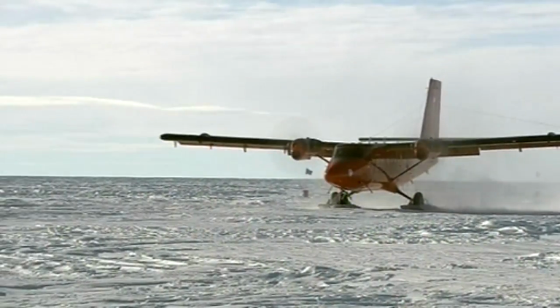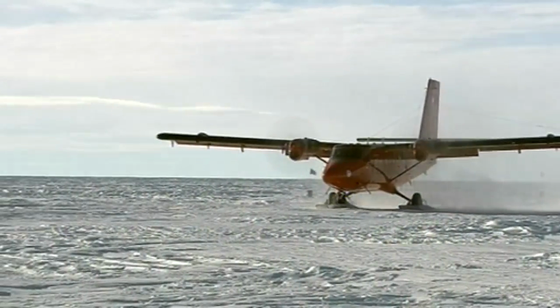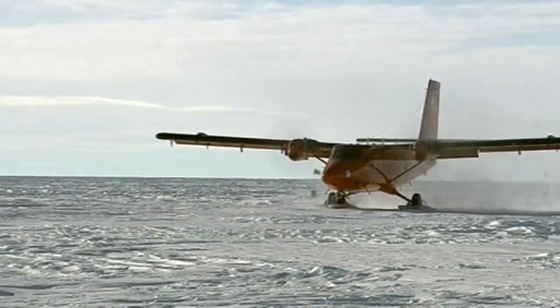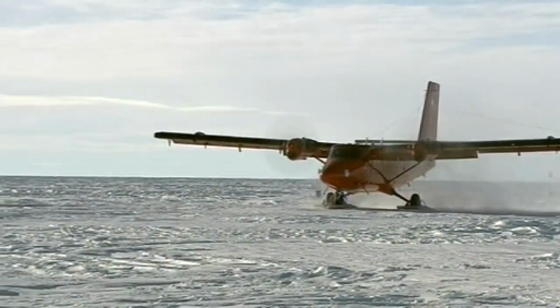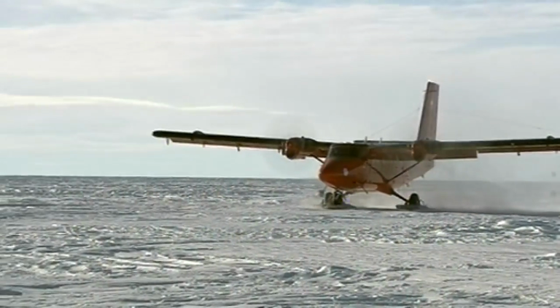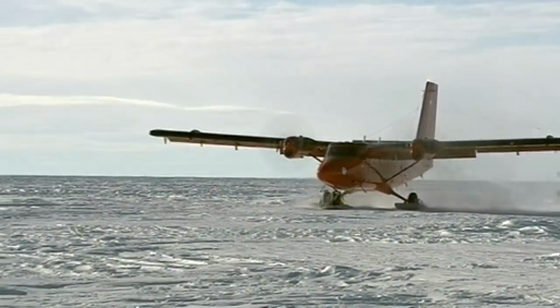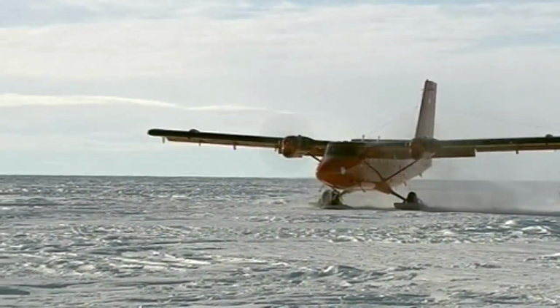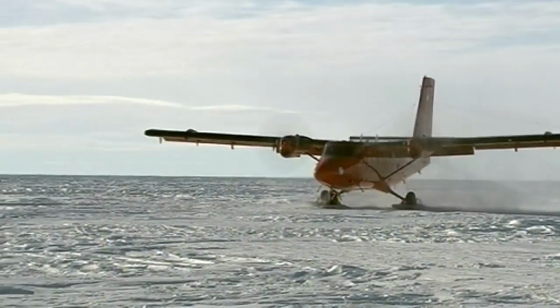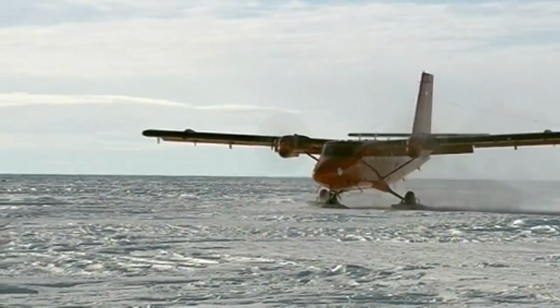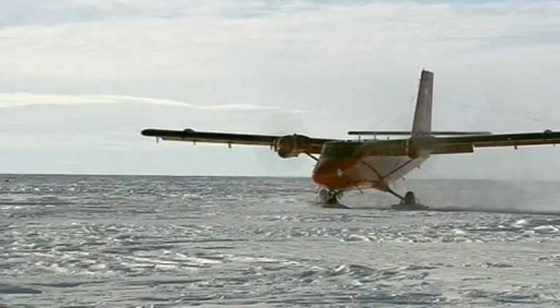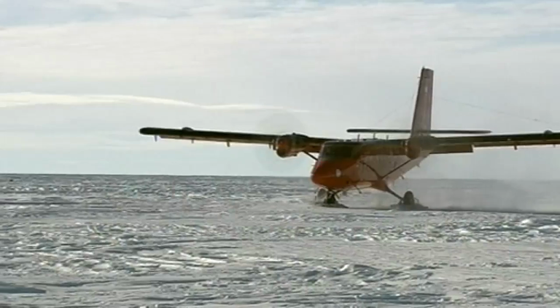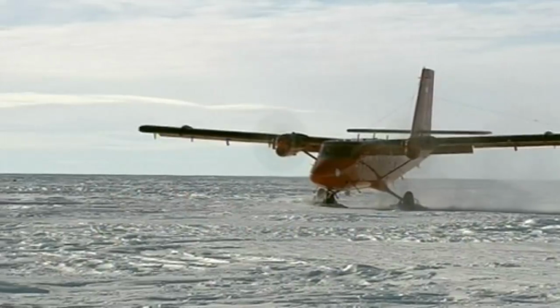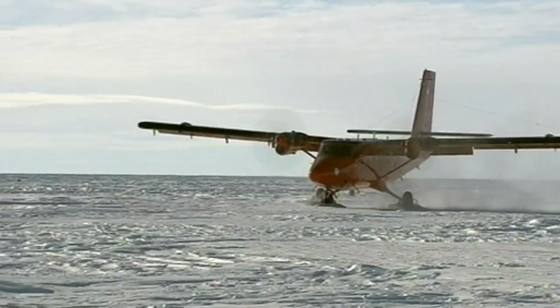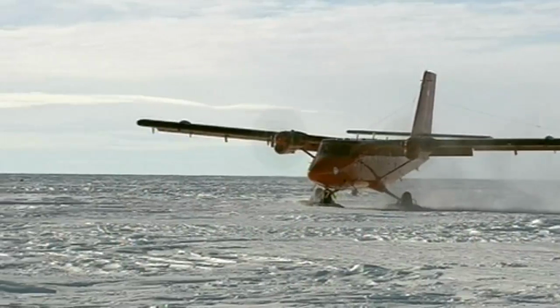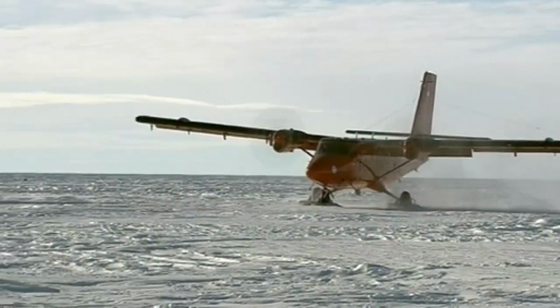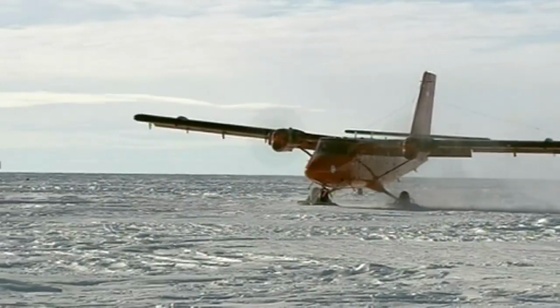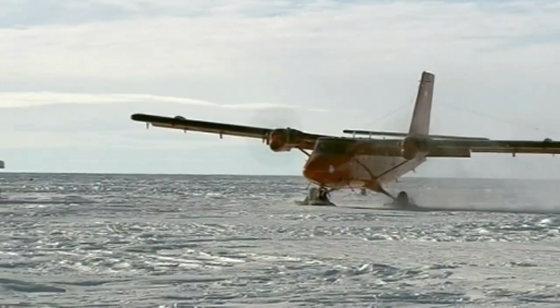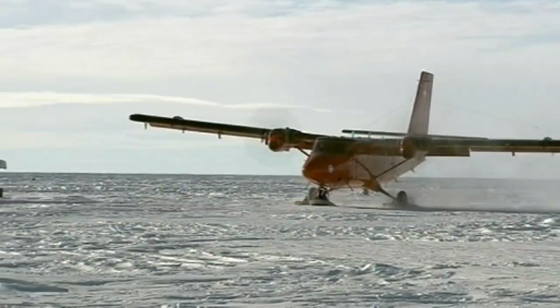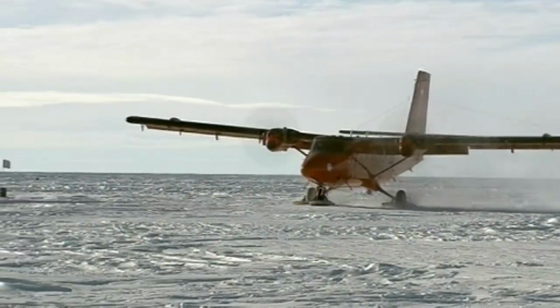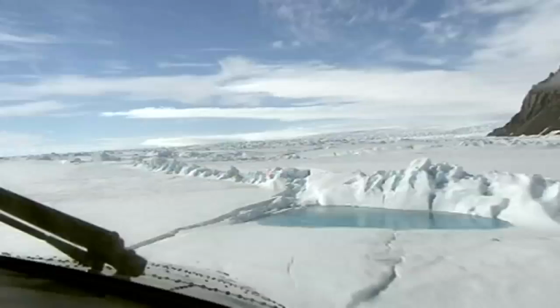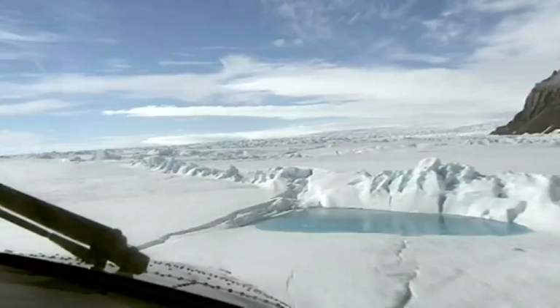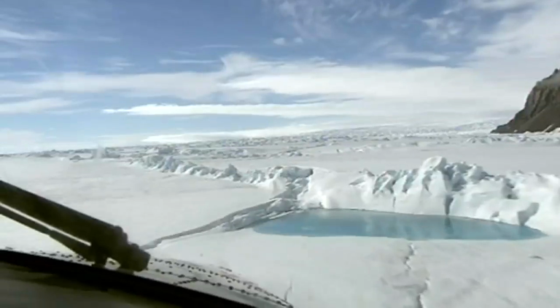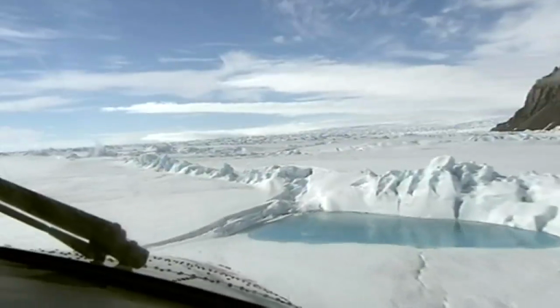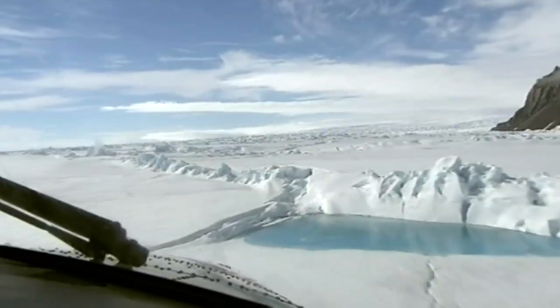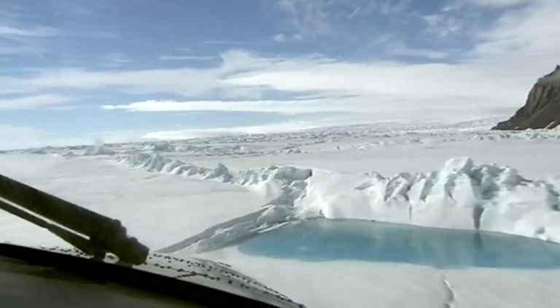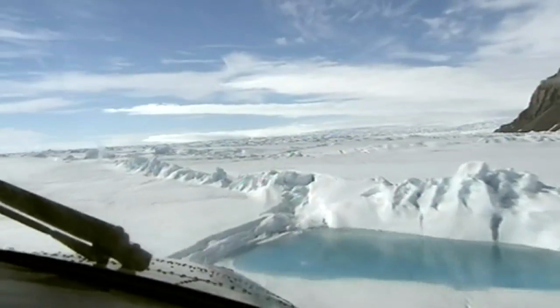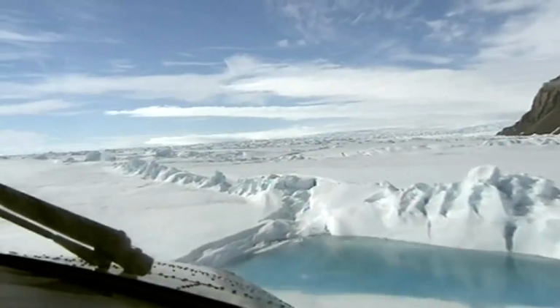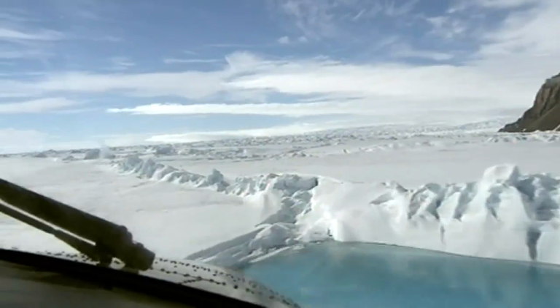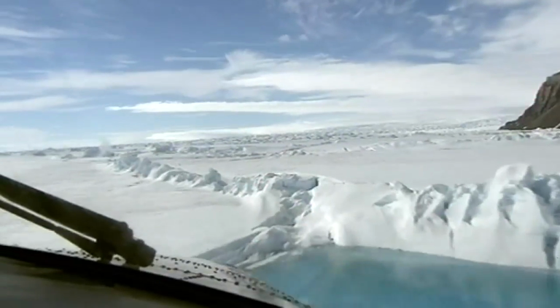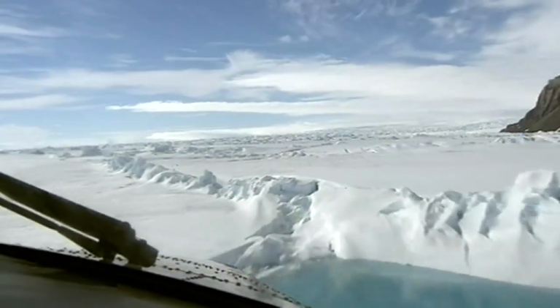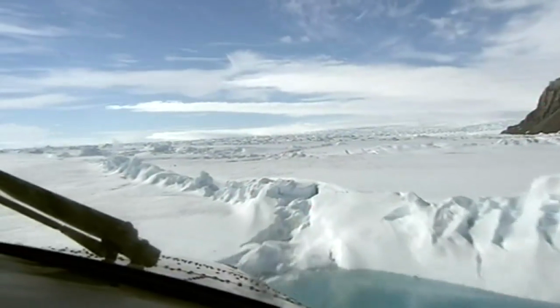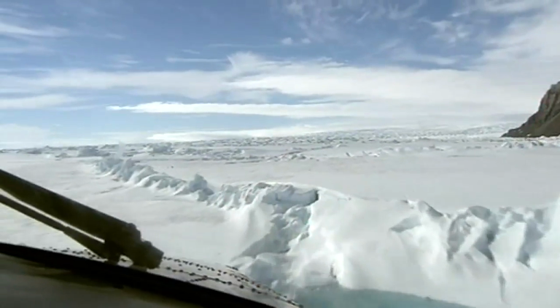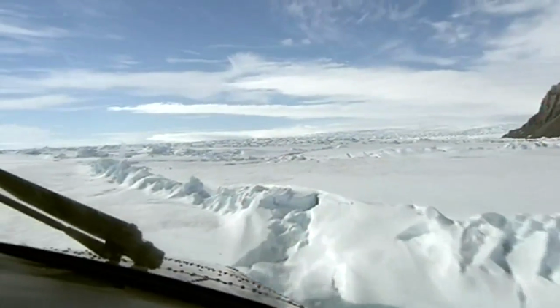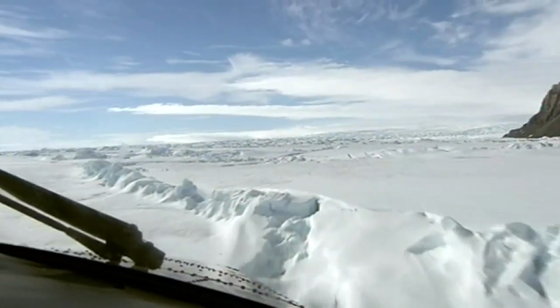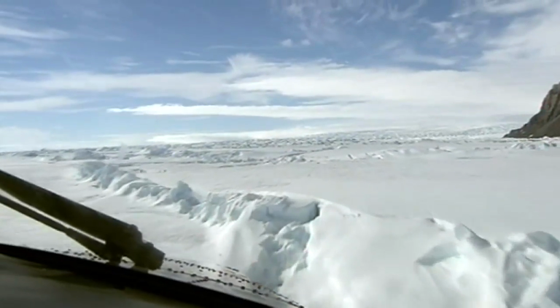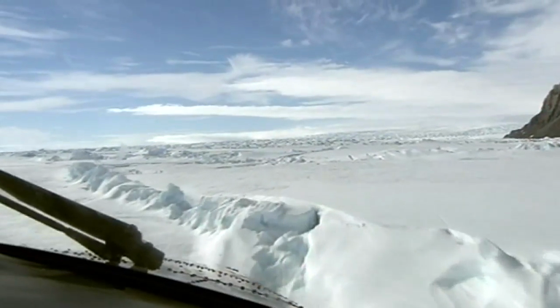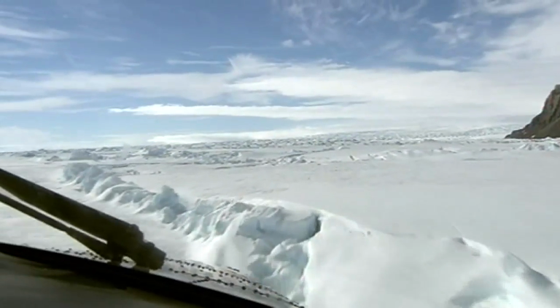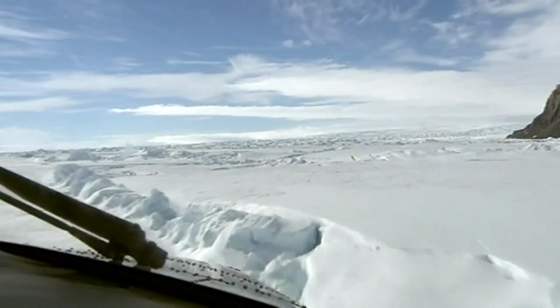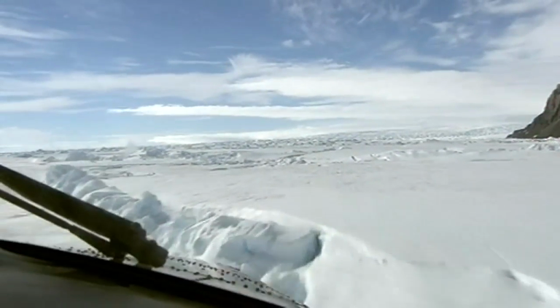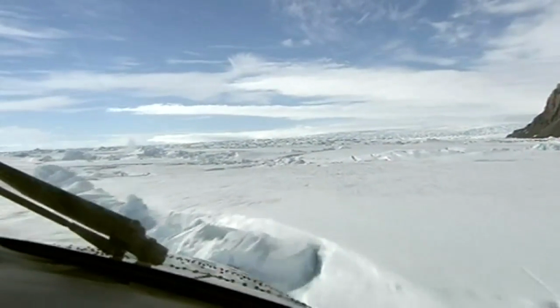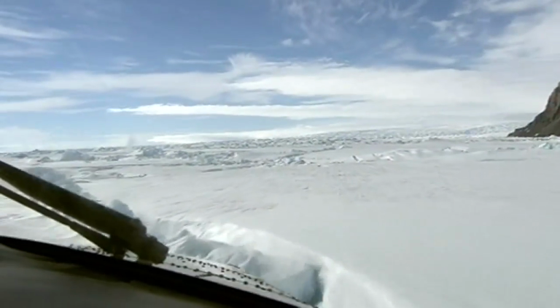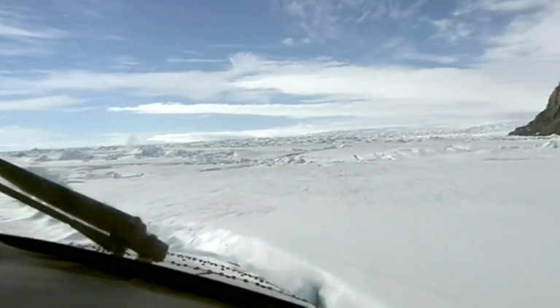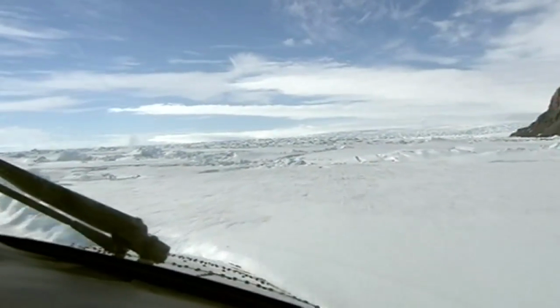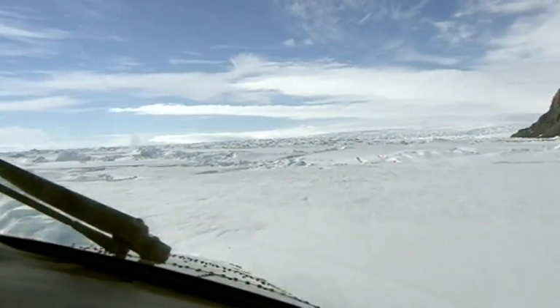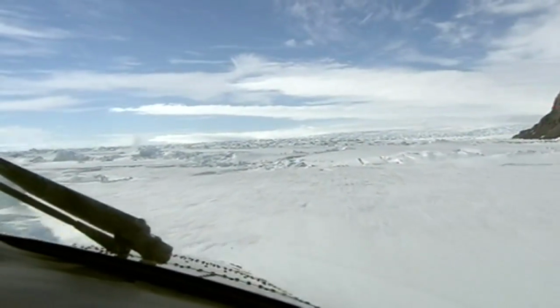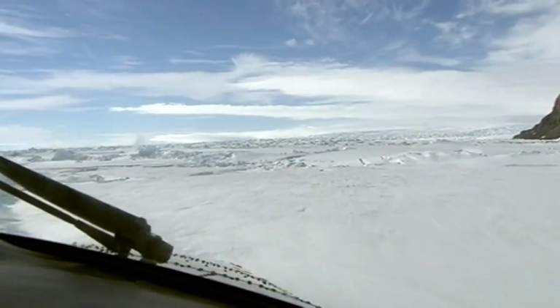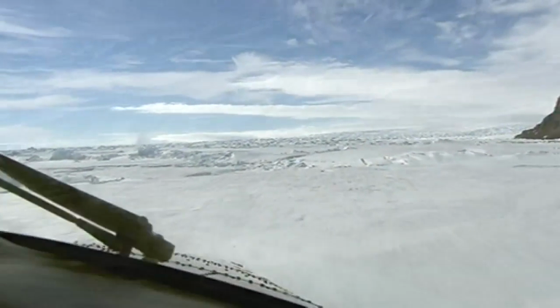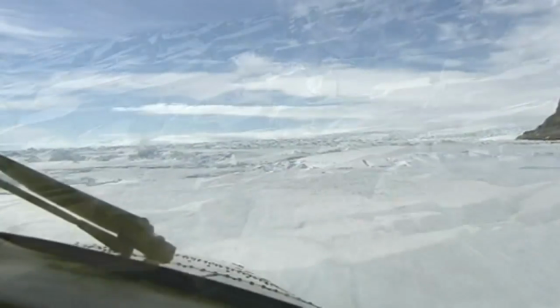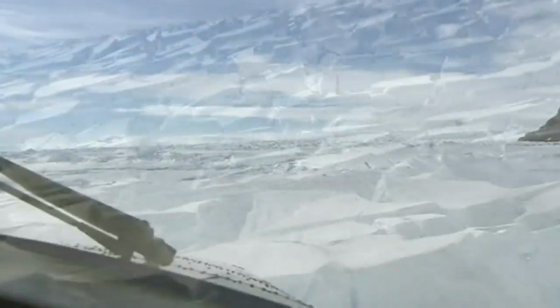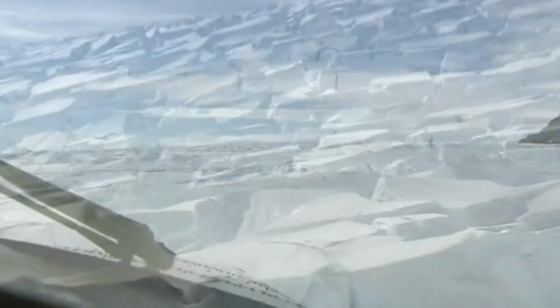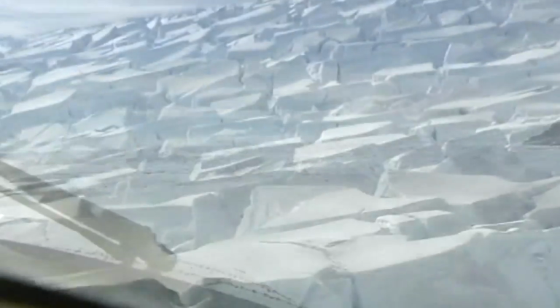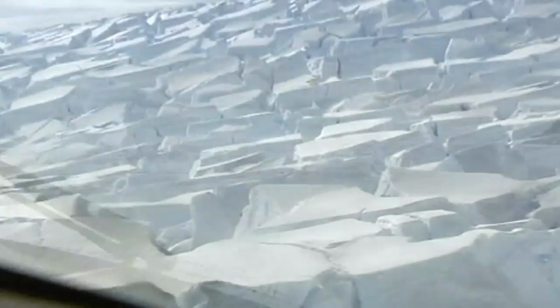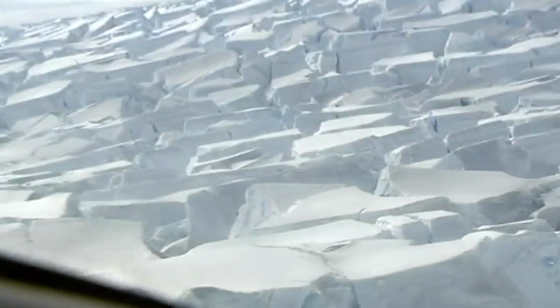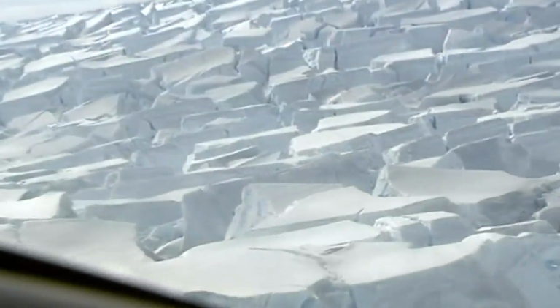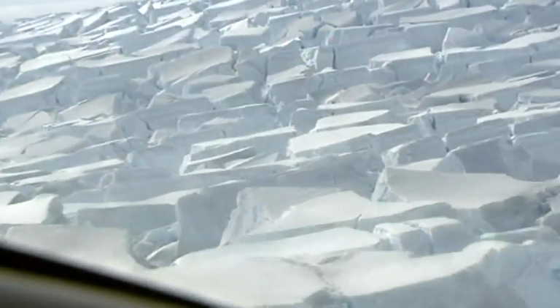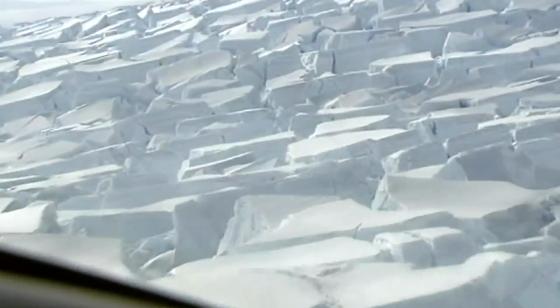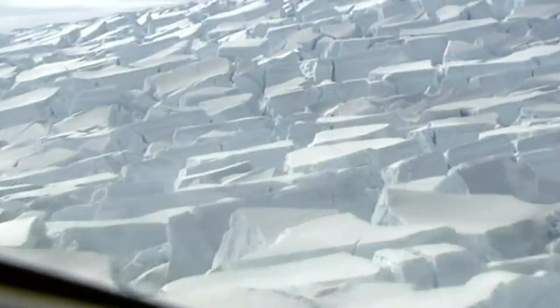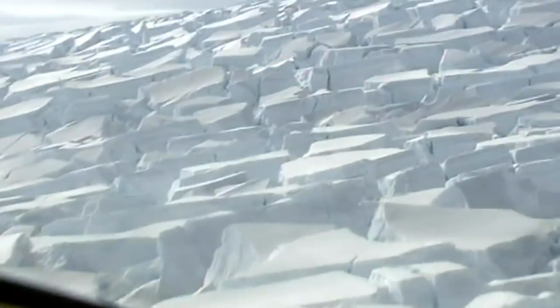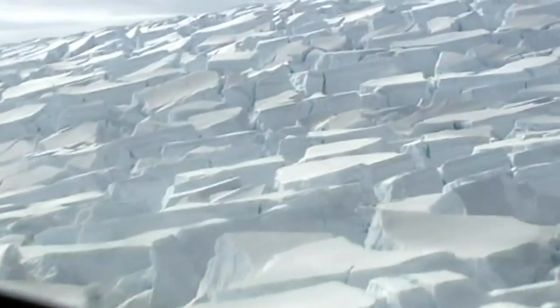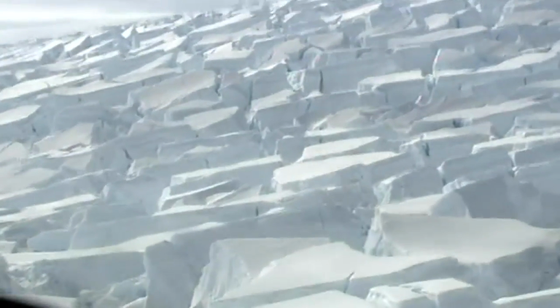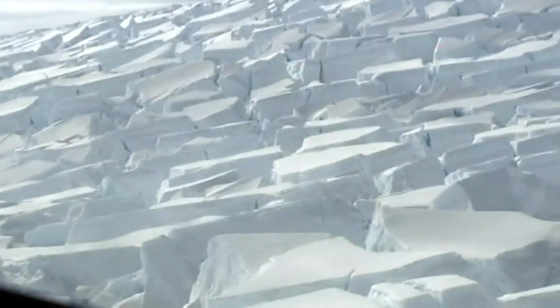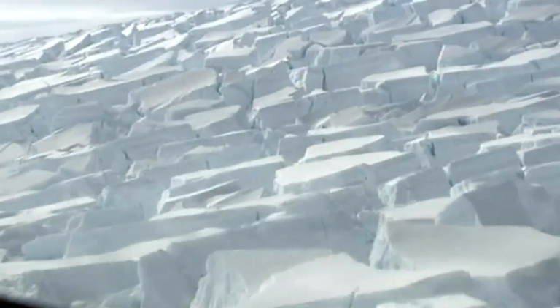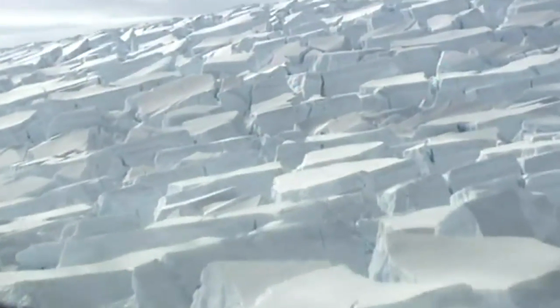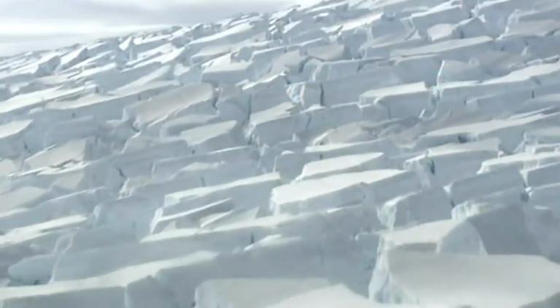And it will be hard graft for the scientists who will live in tents for three months as they work in one of the coldest places on Earth.